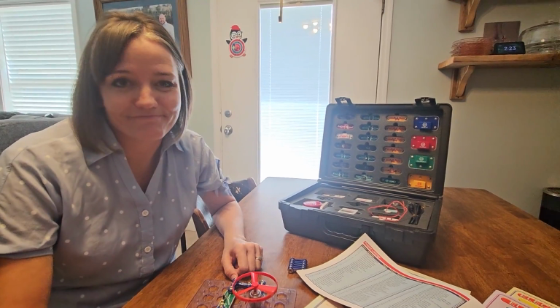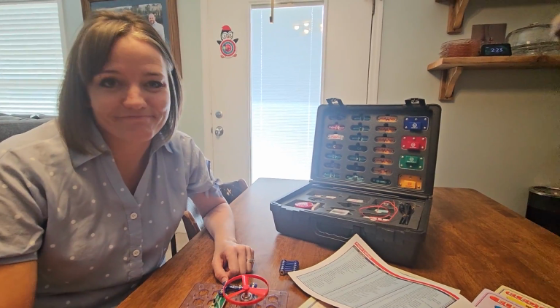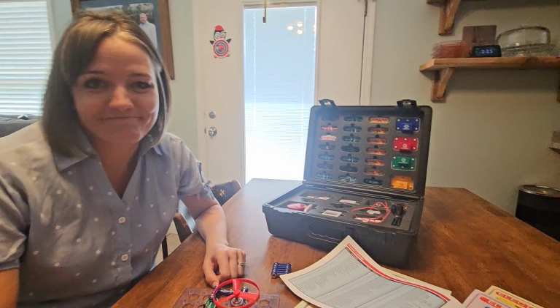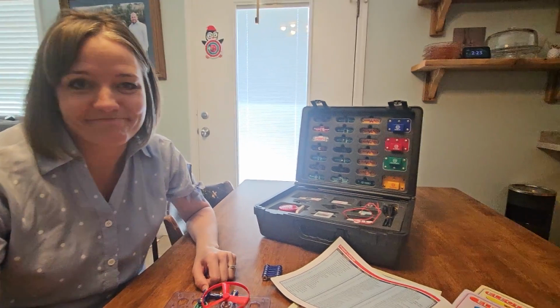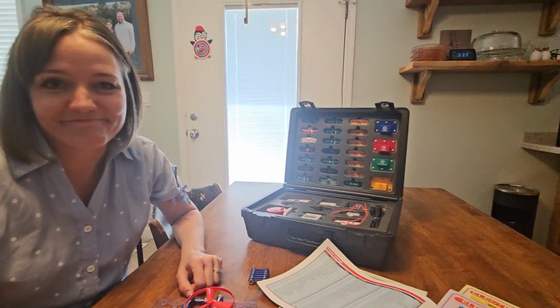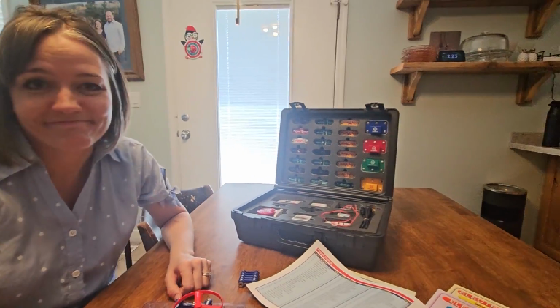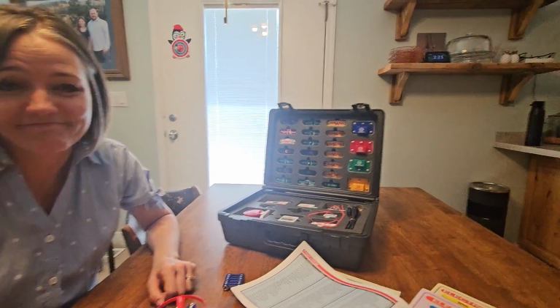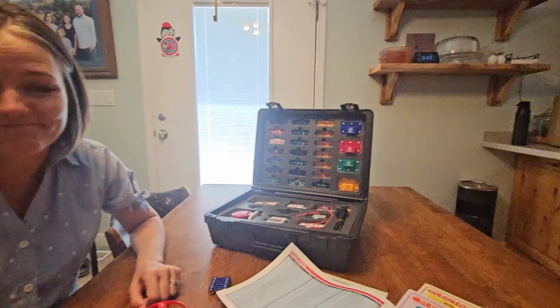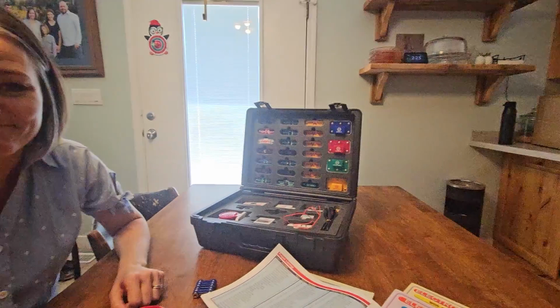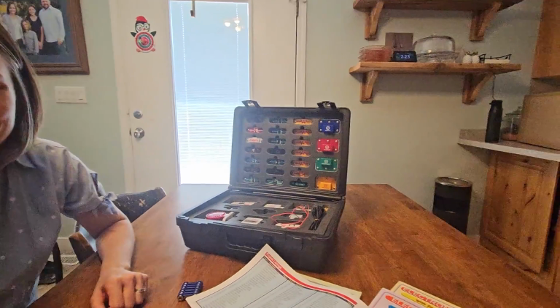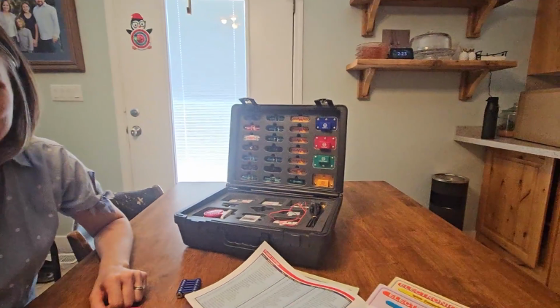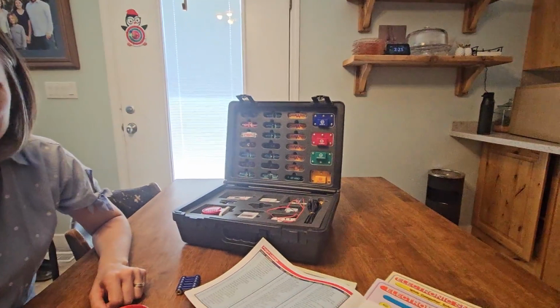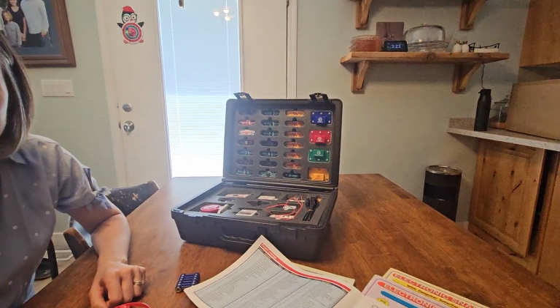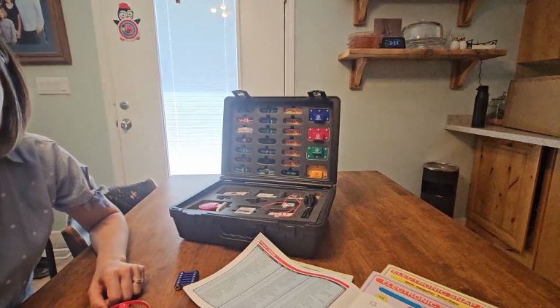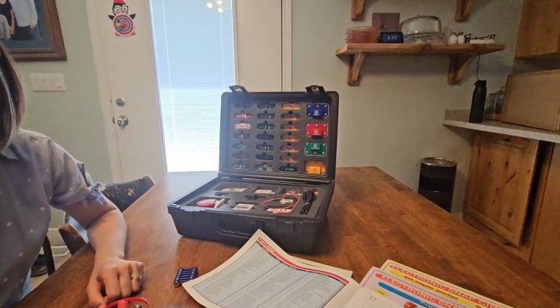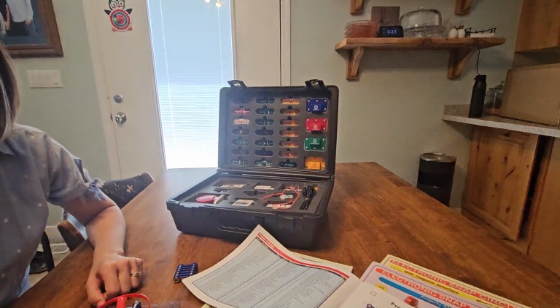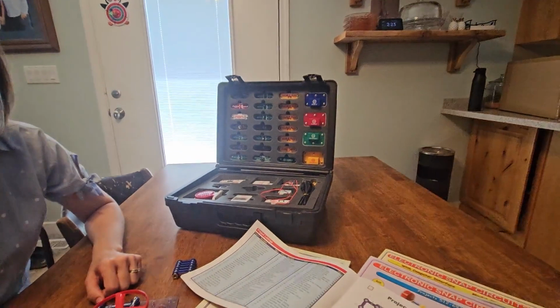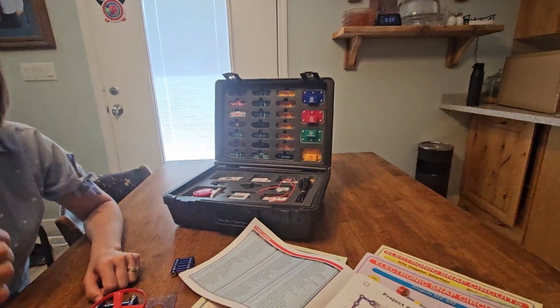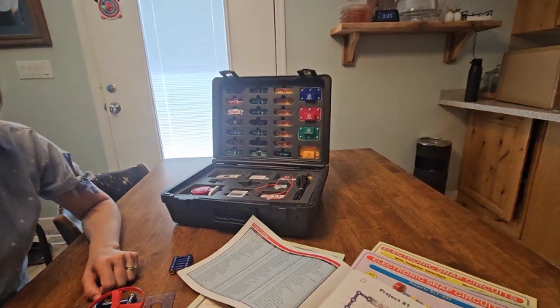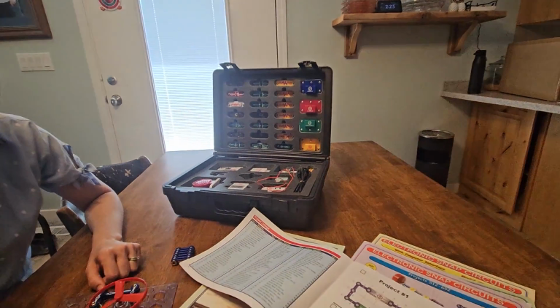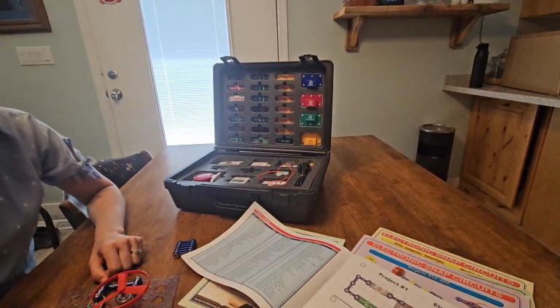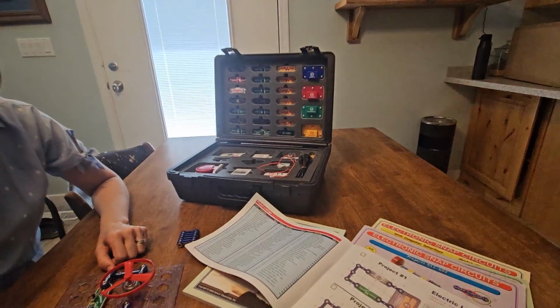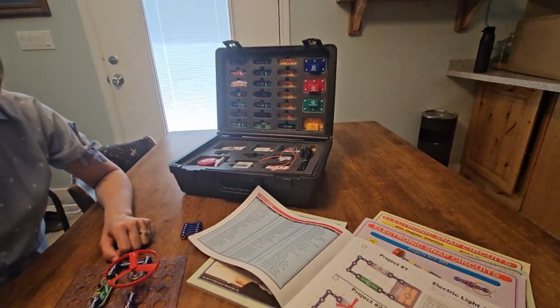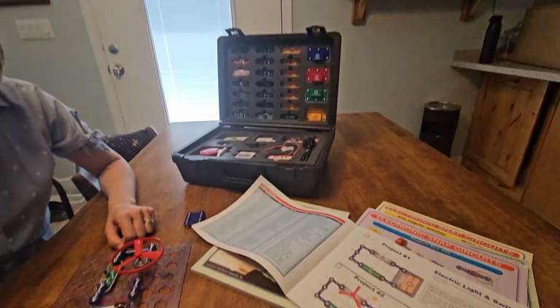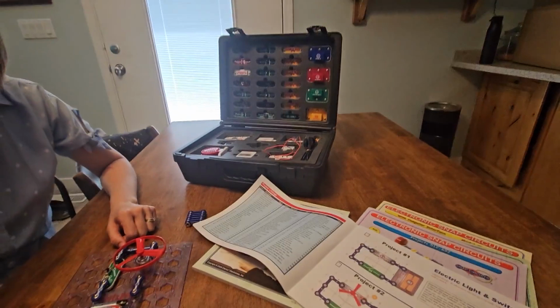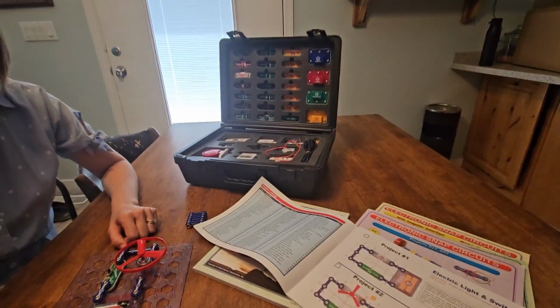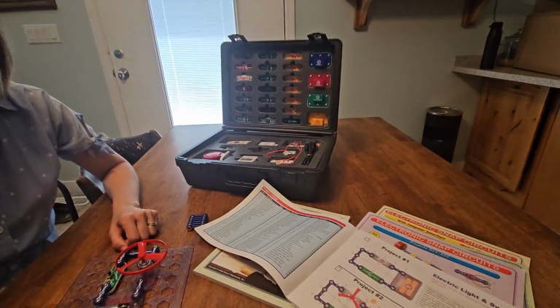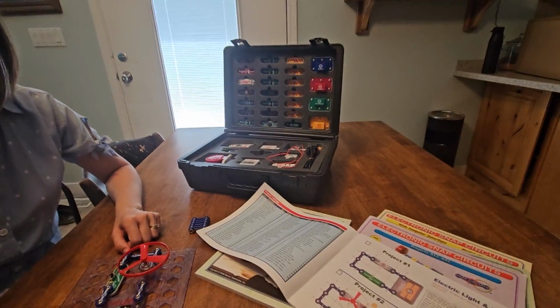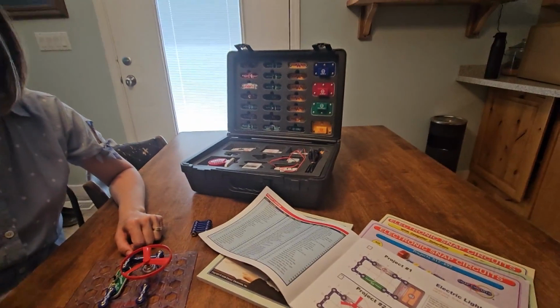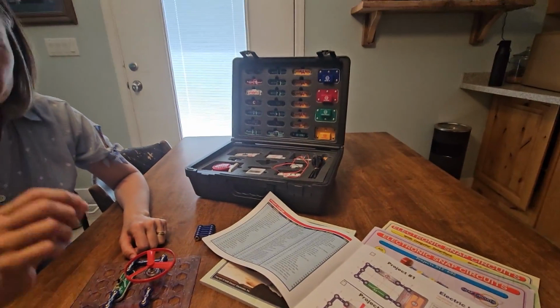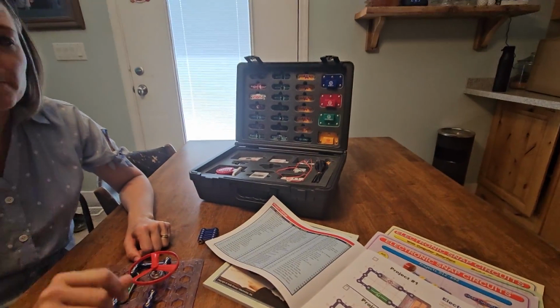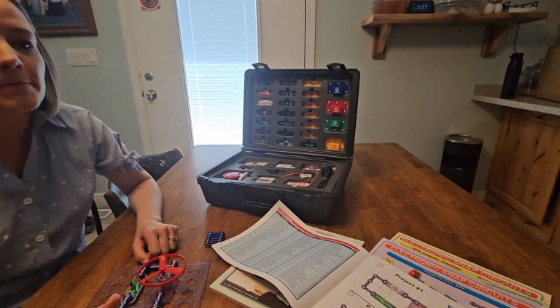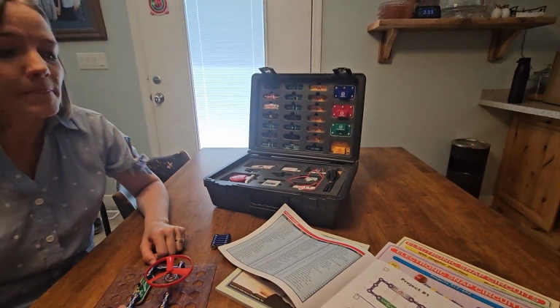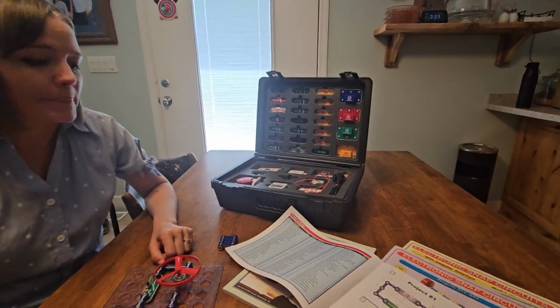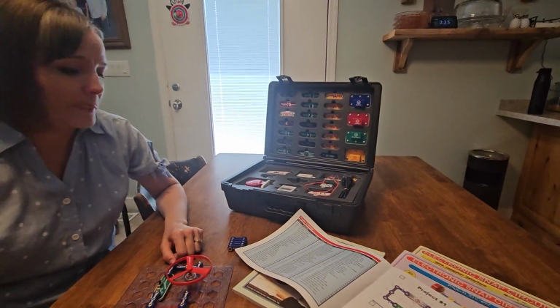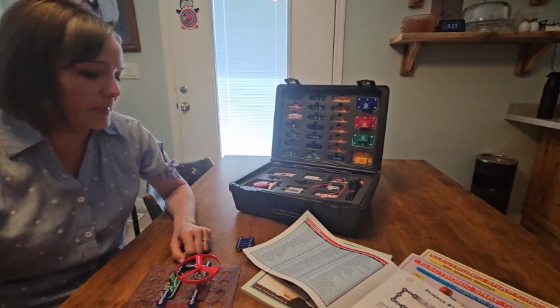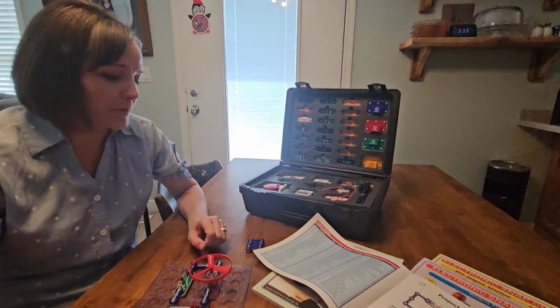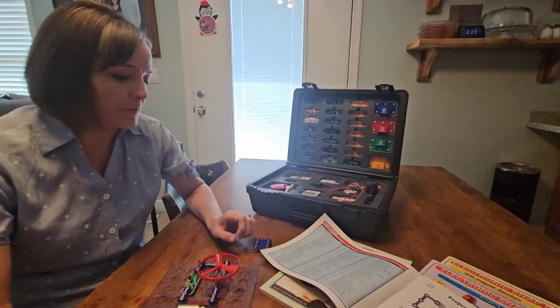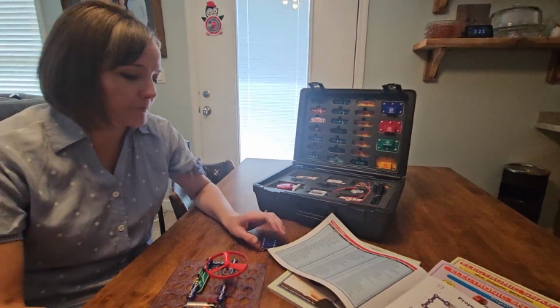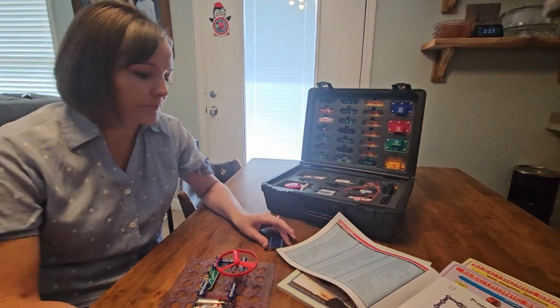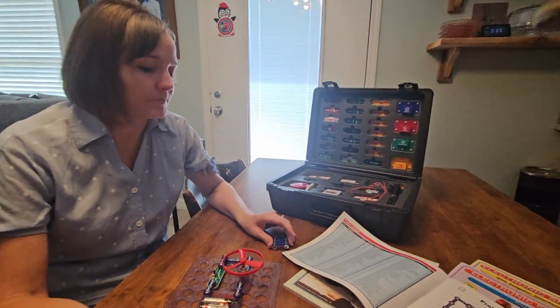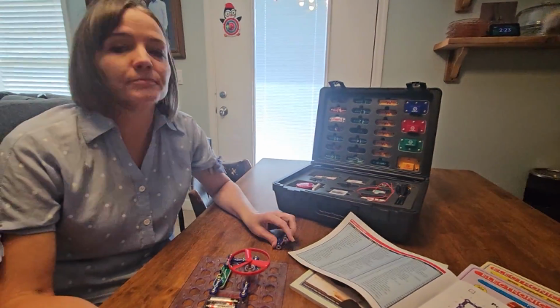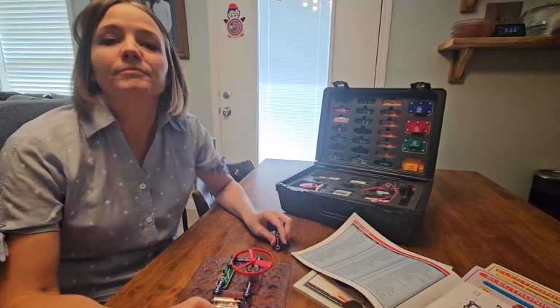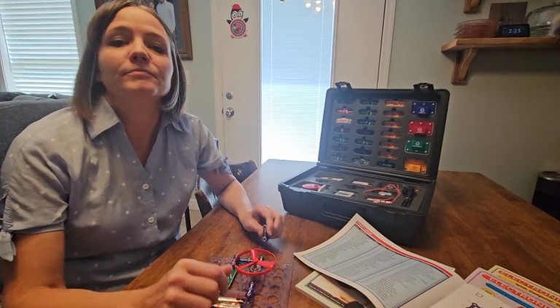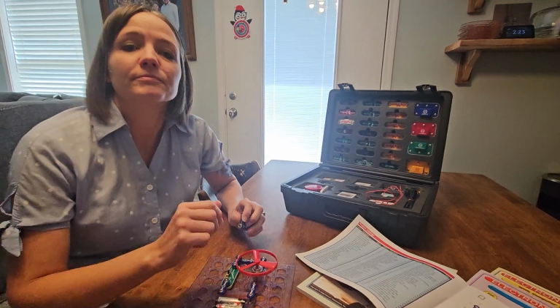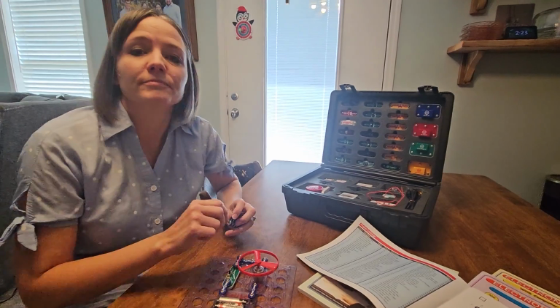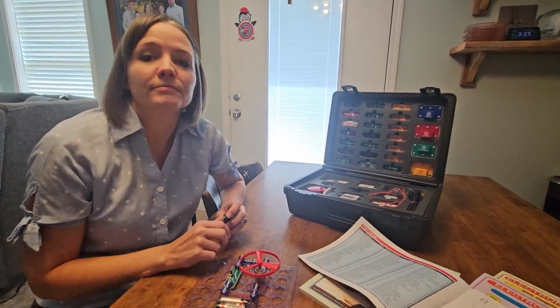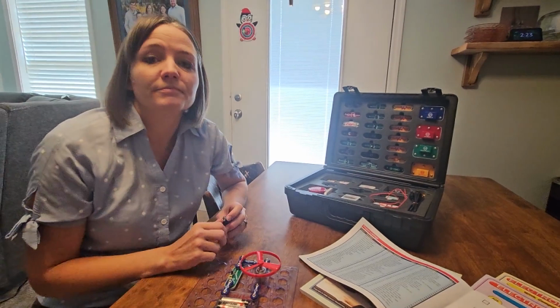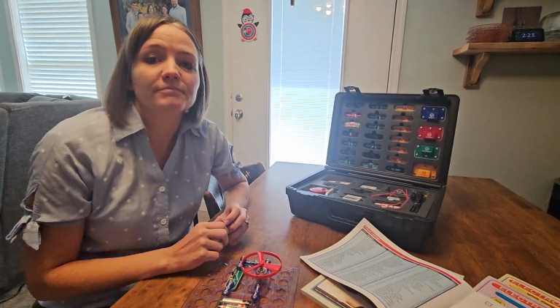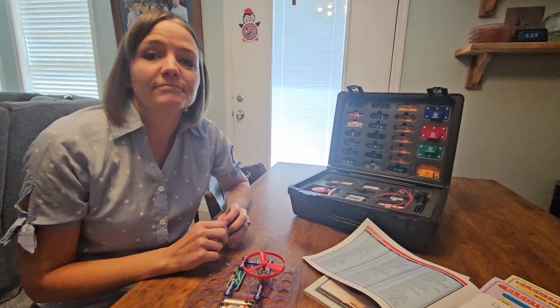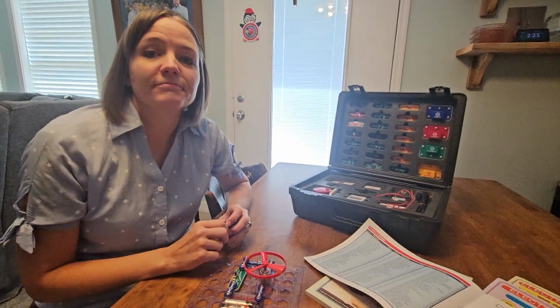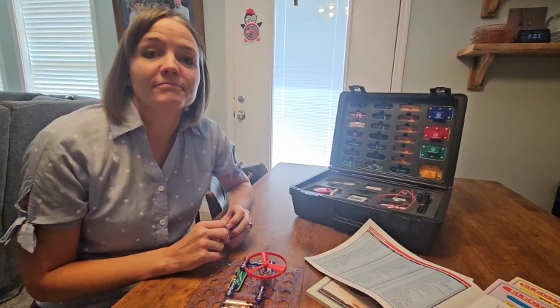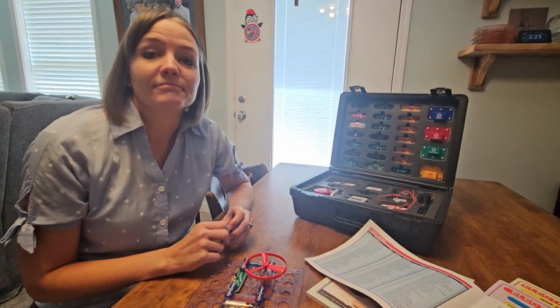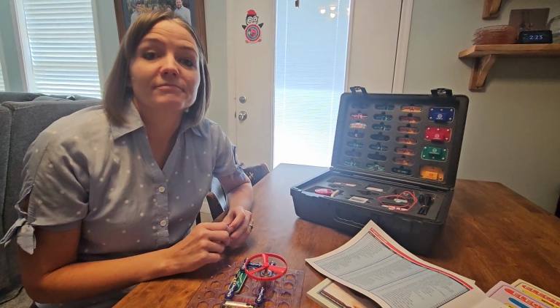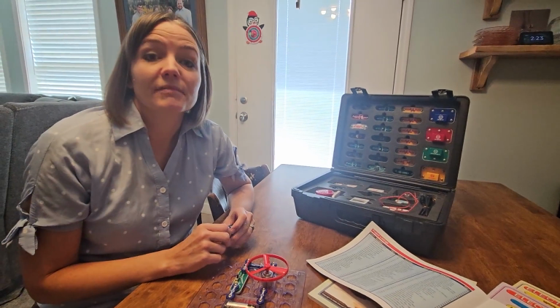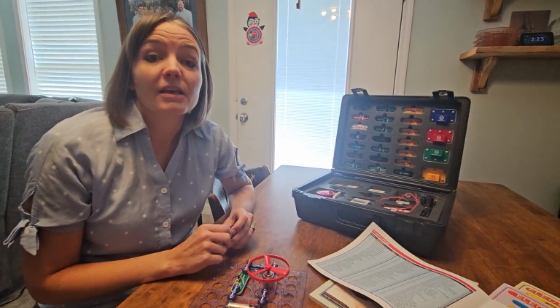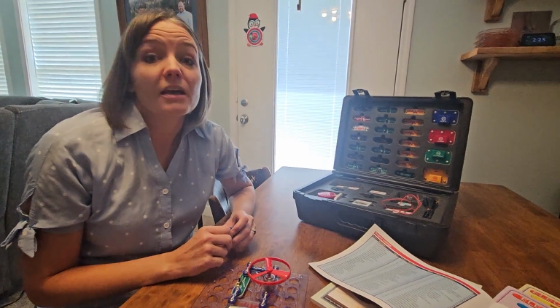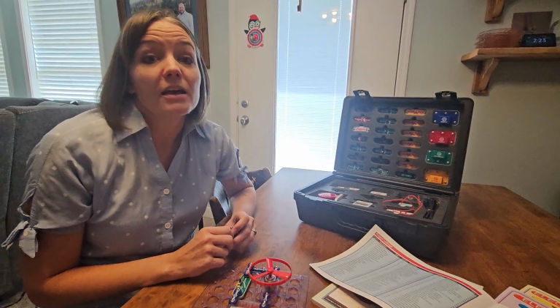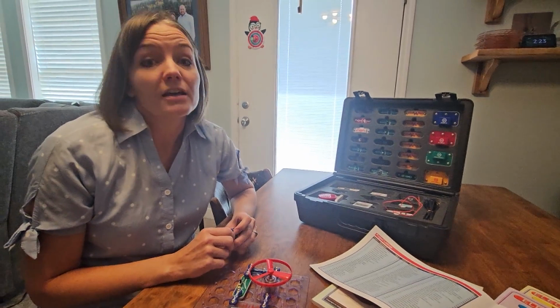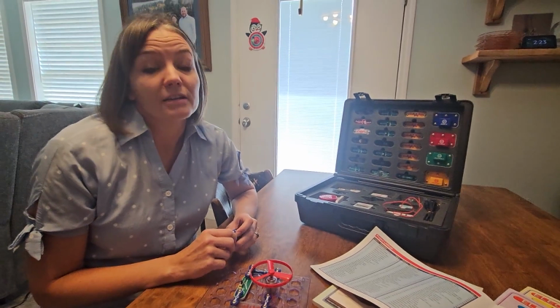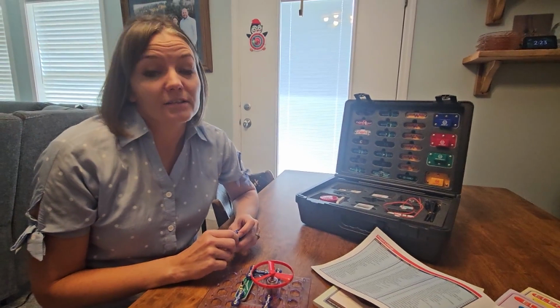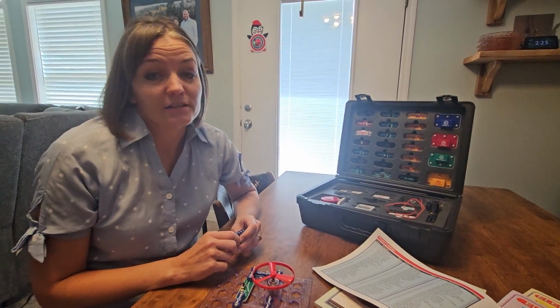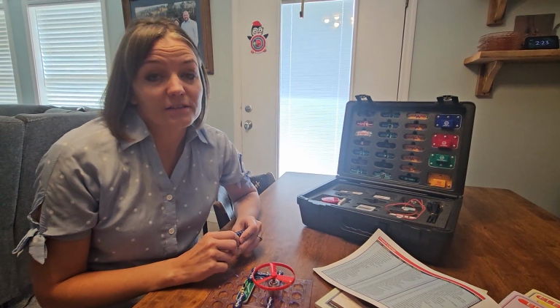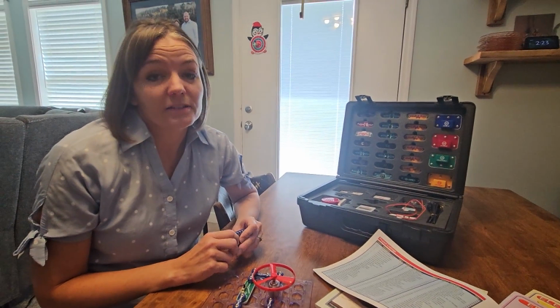At home, or we use this in our fifth grade classroom. To have a classroom set is also really cool because there's a lot you can do.